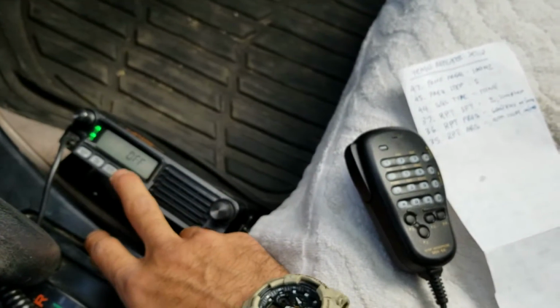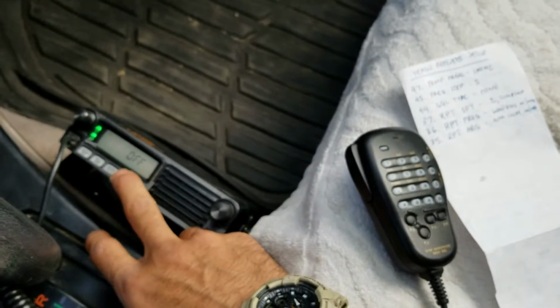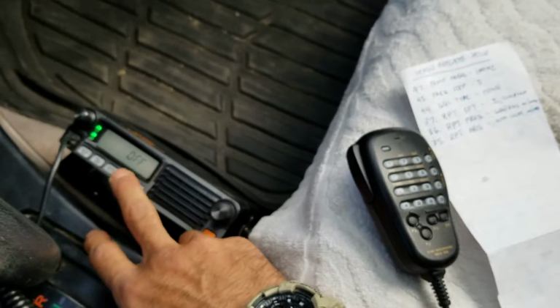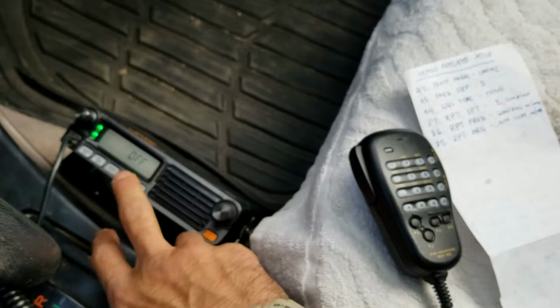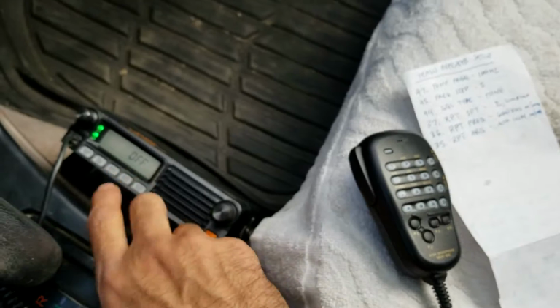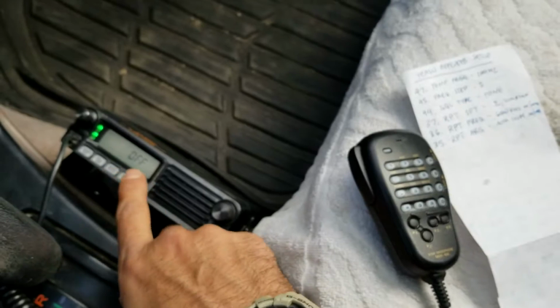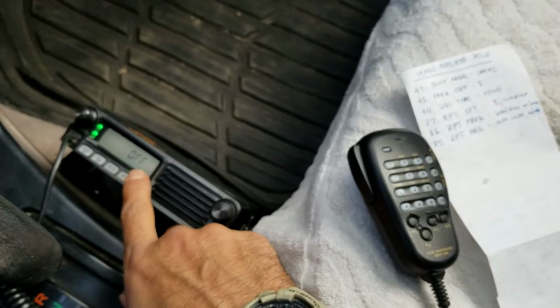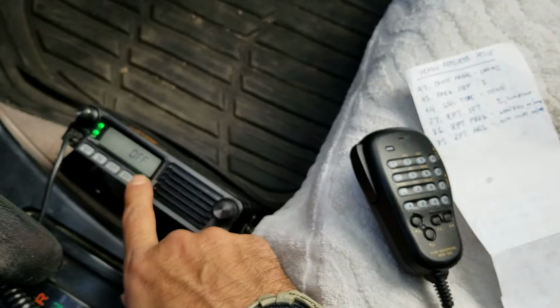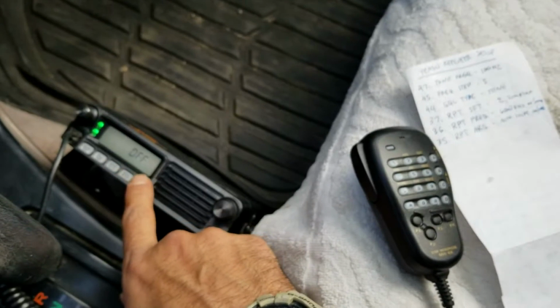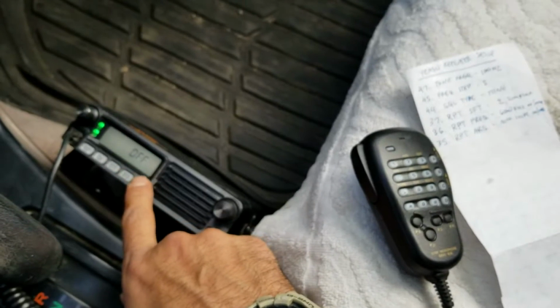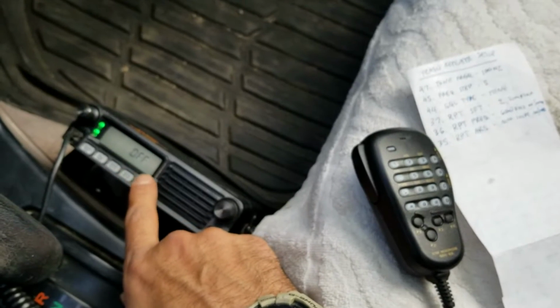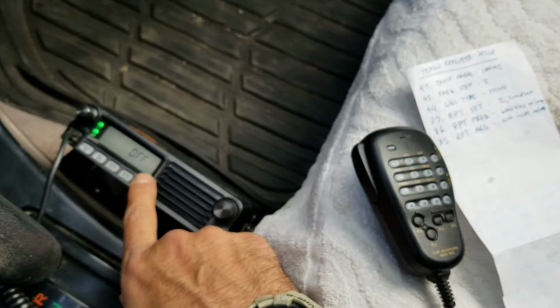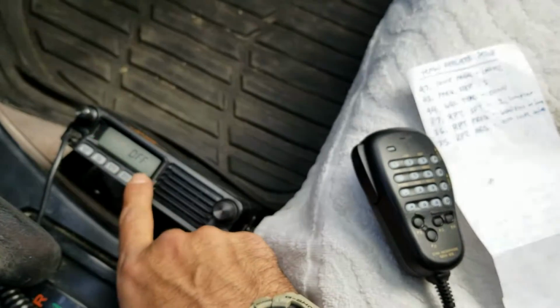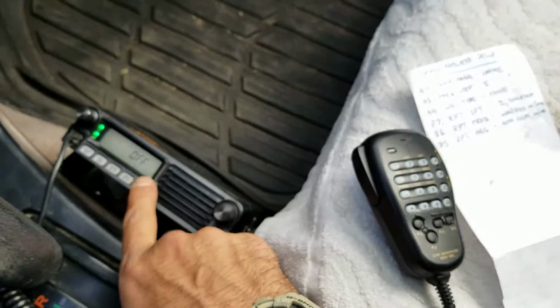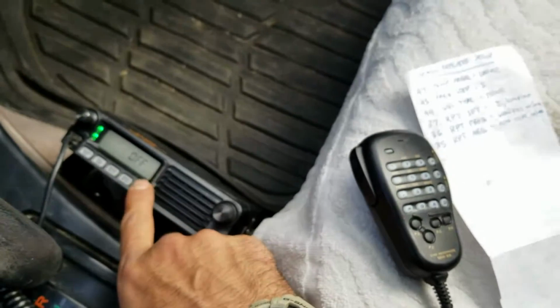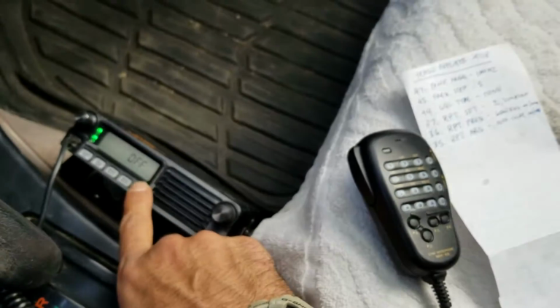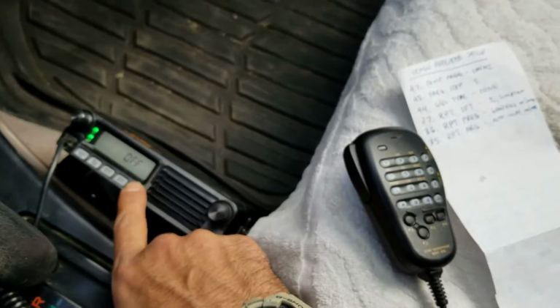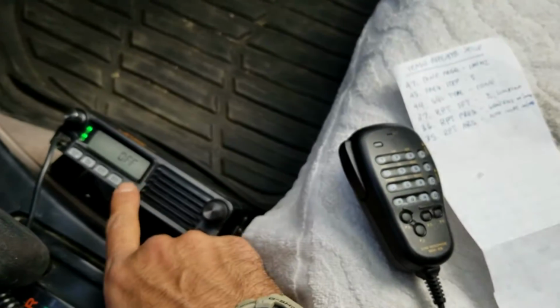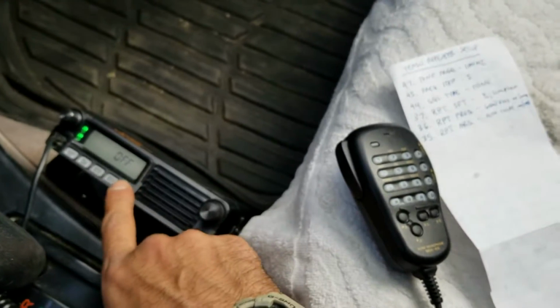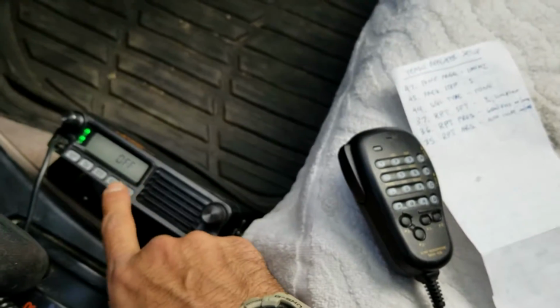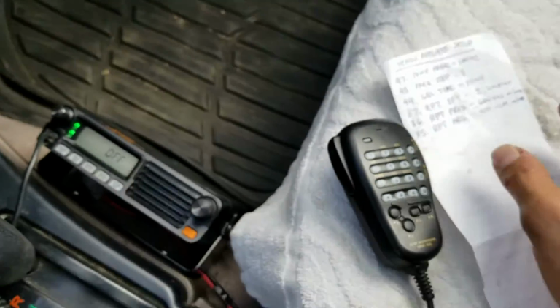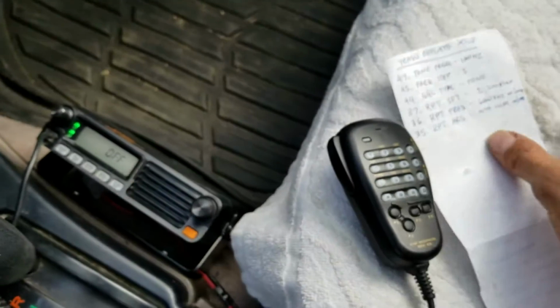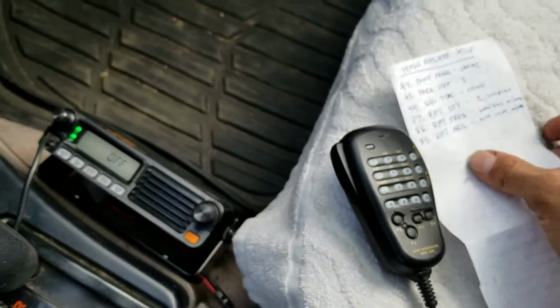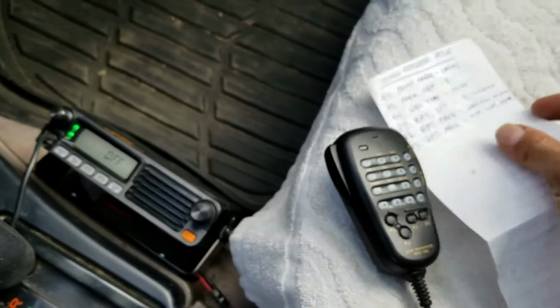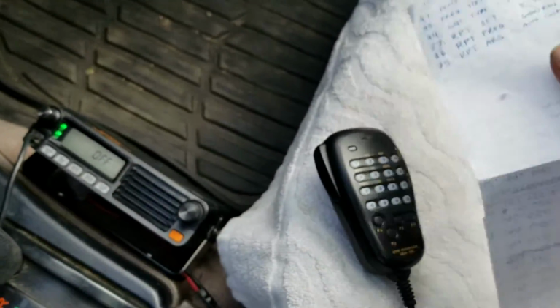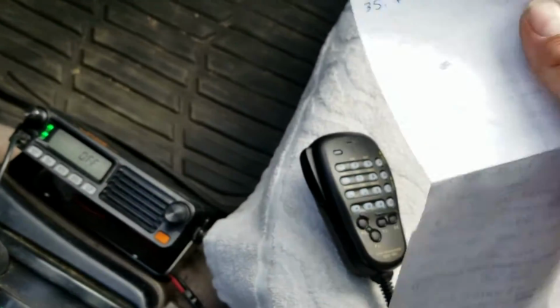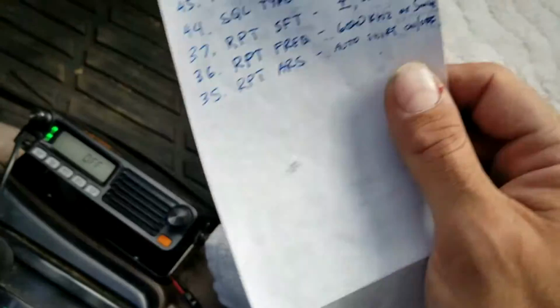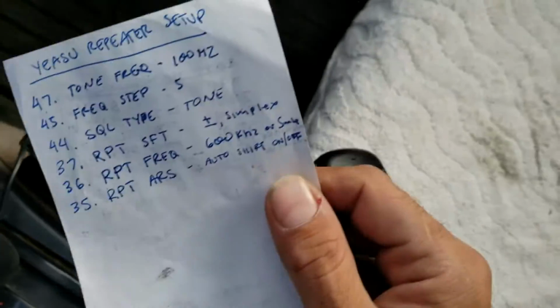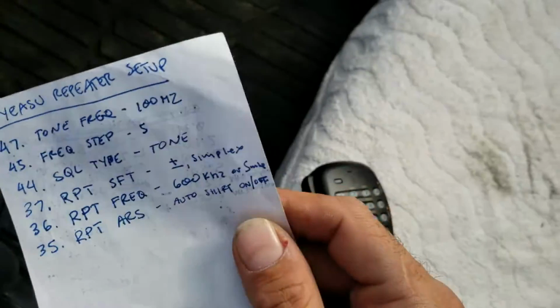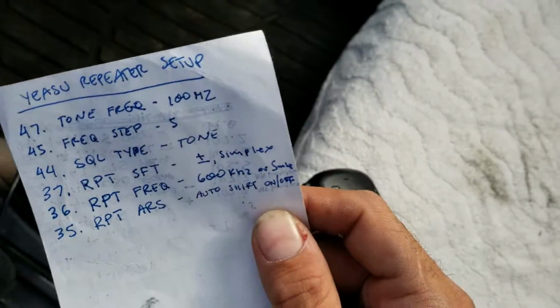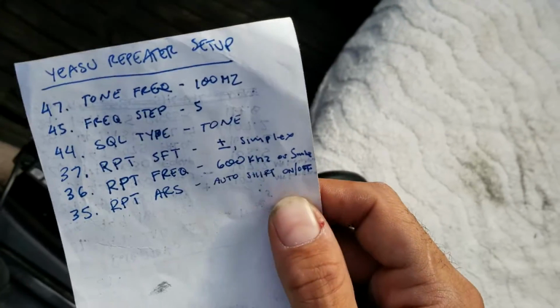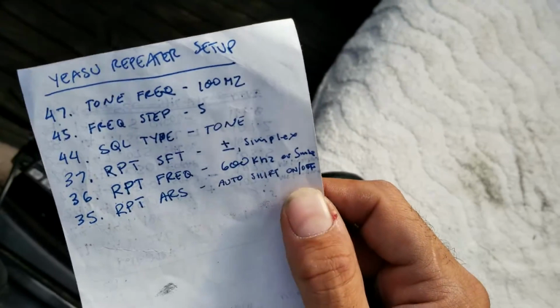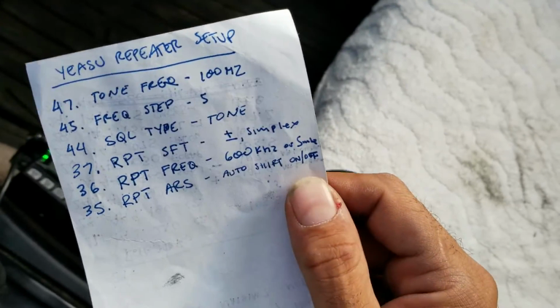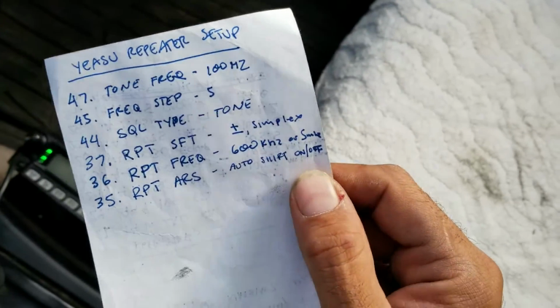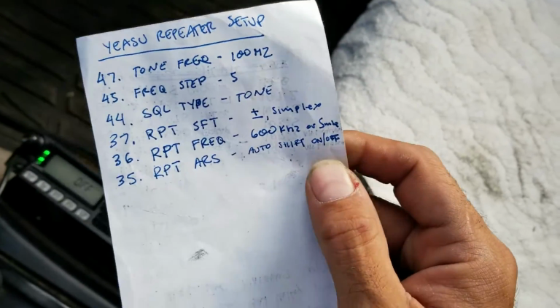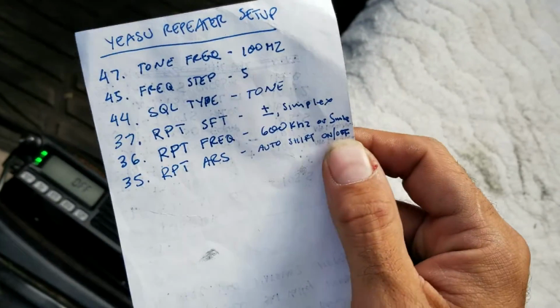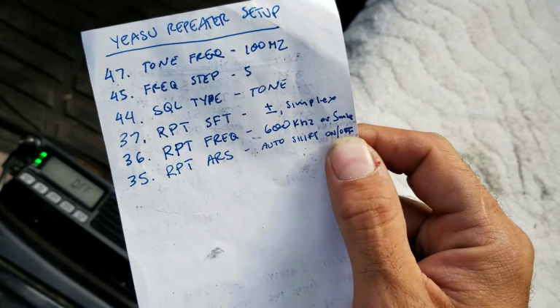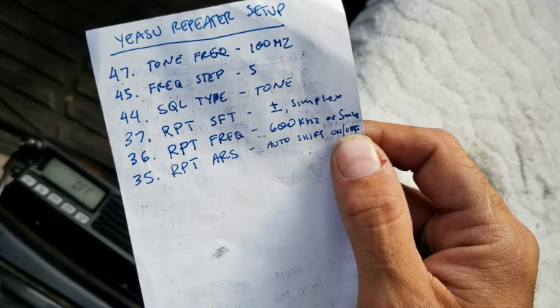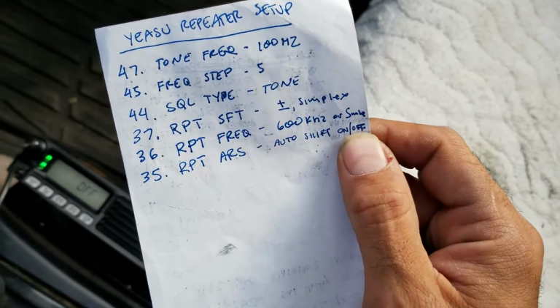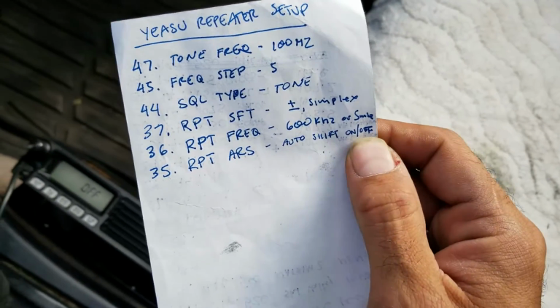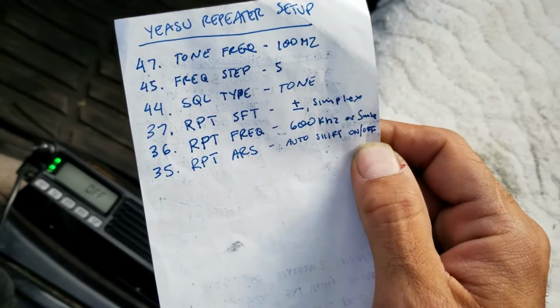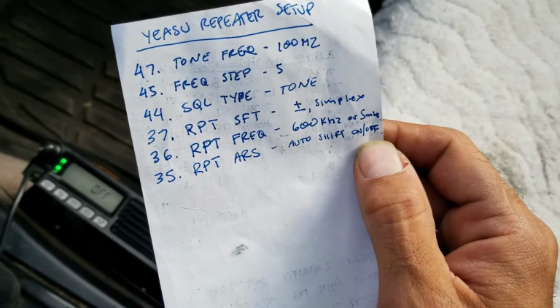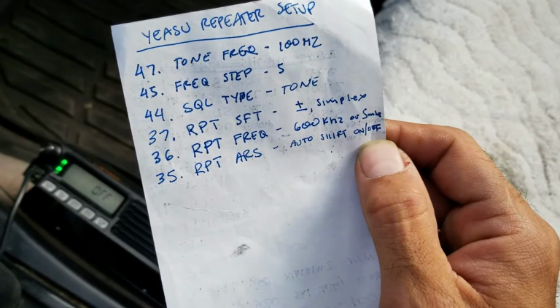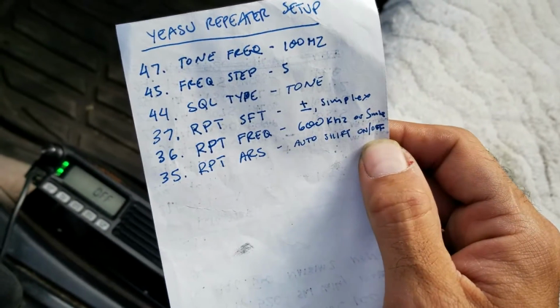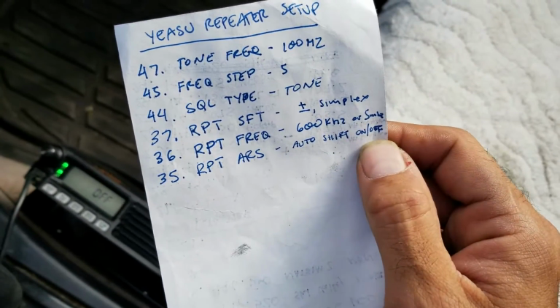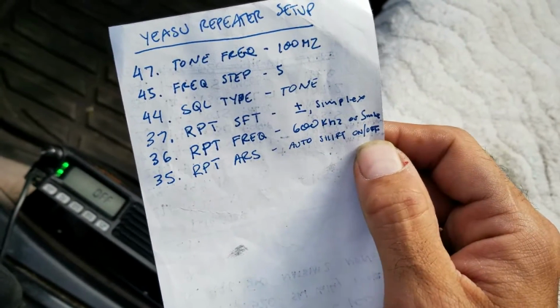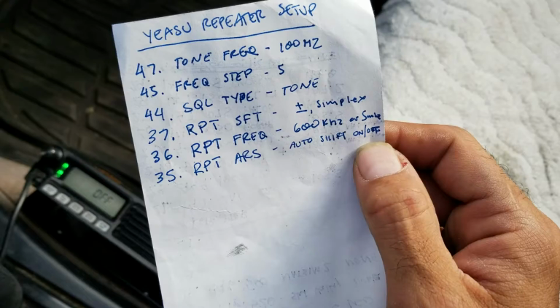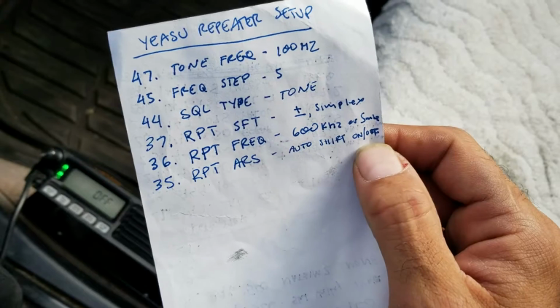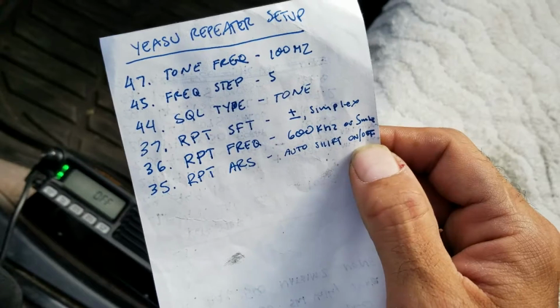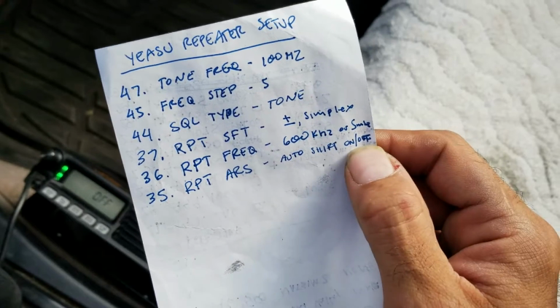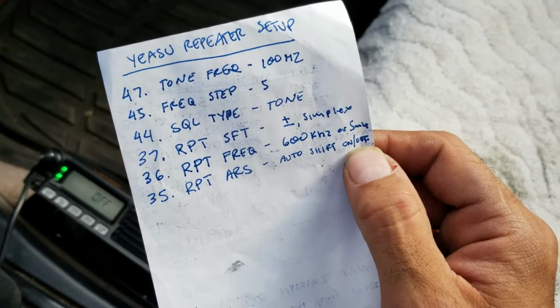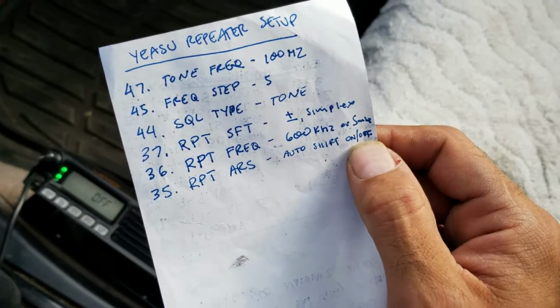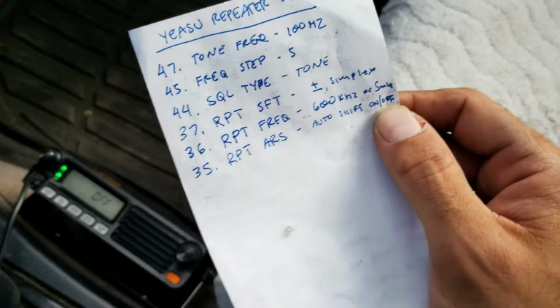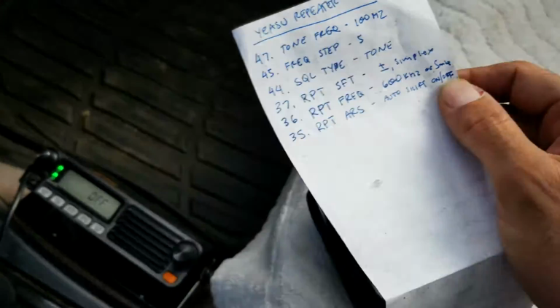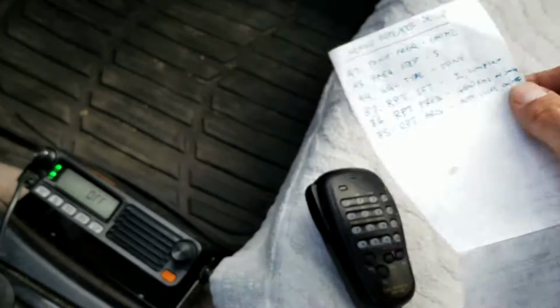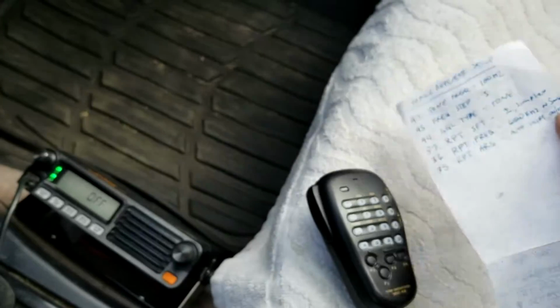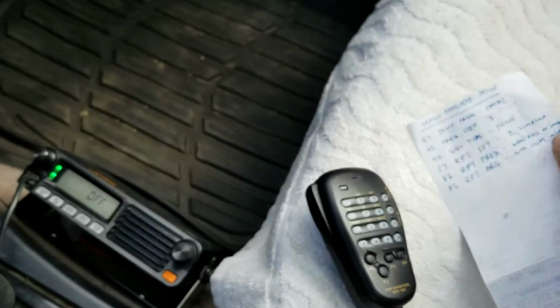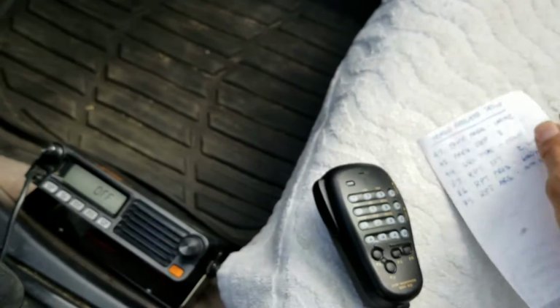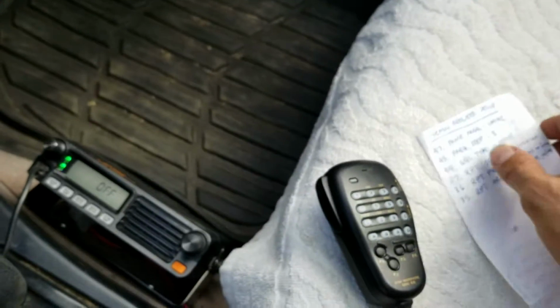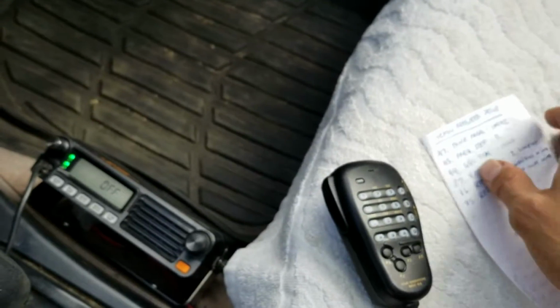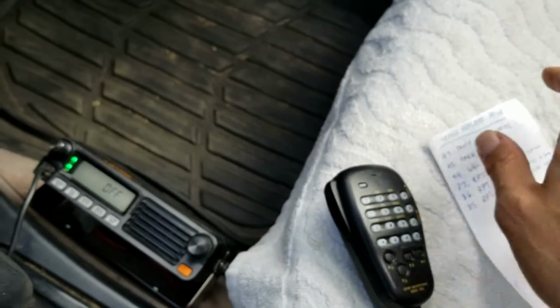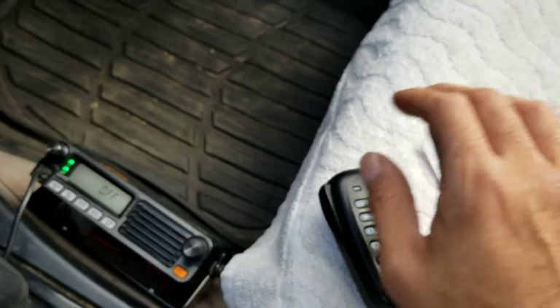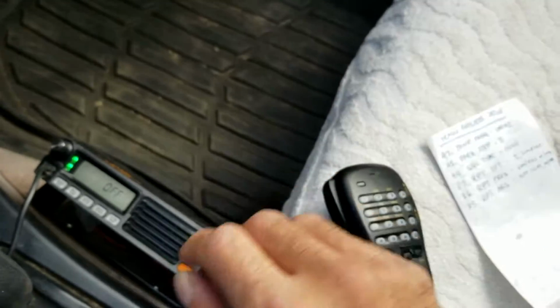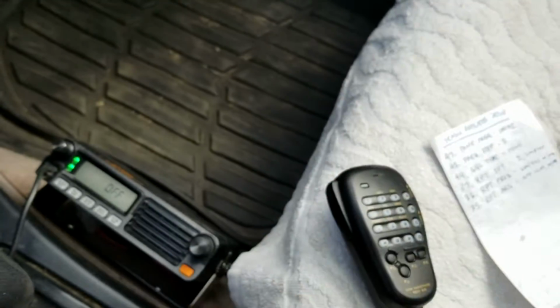We want the auto frequency shift off, and we're going to do all of this manually.